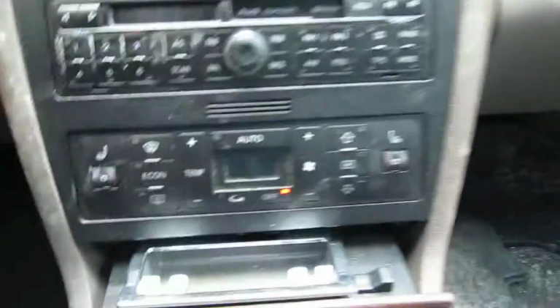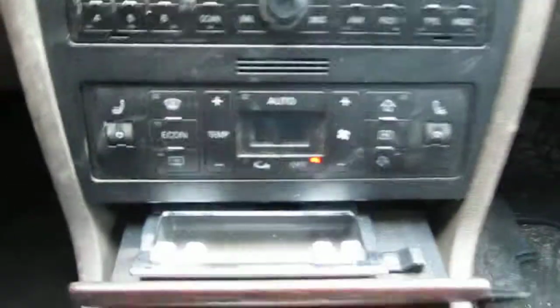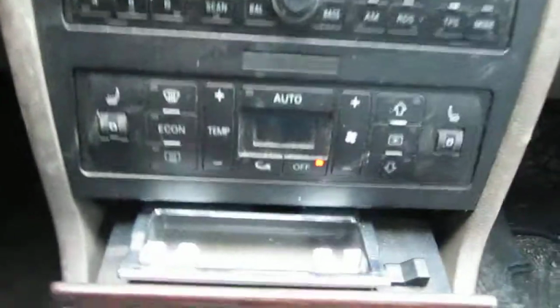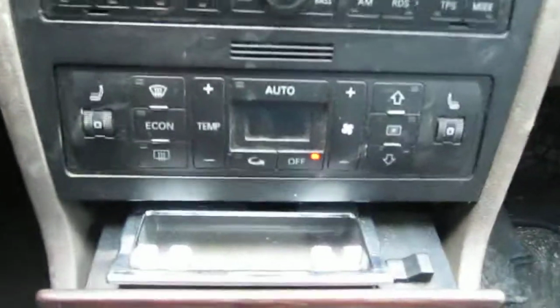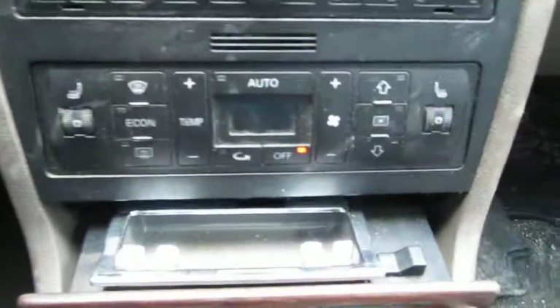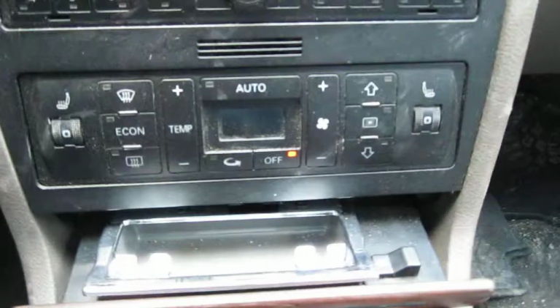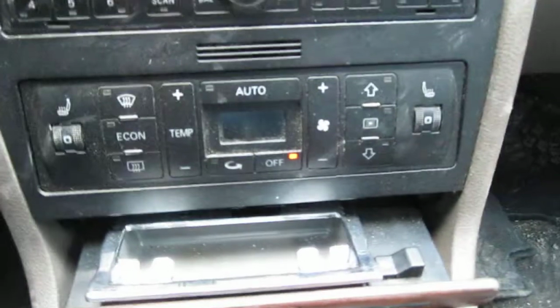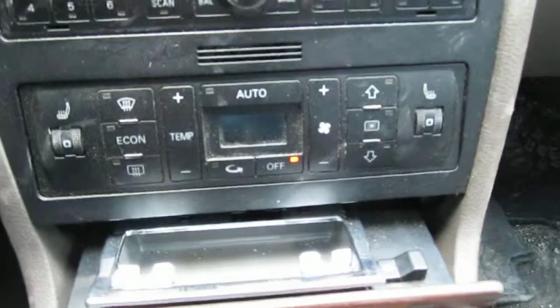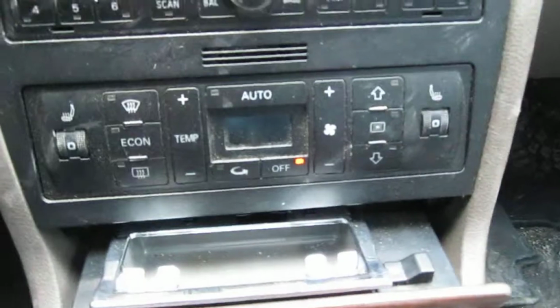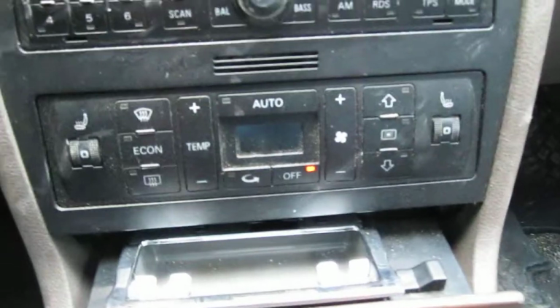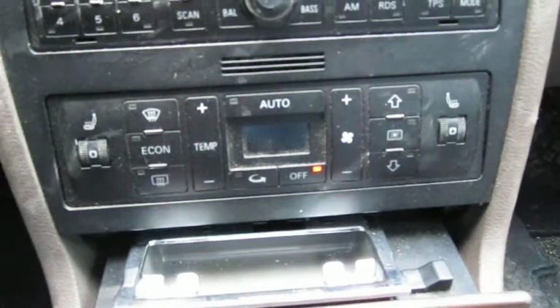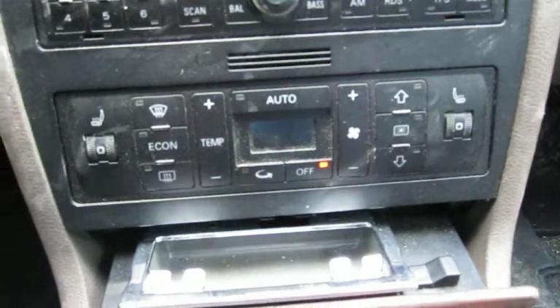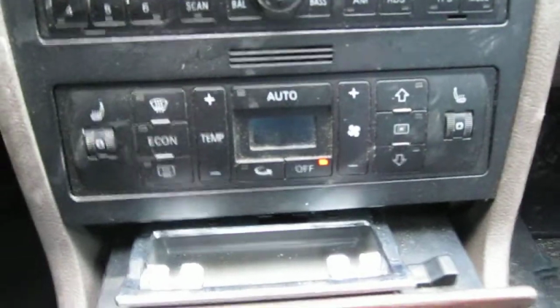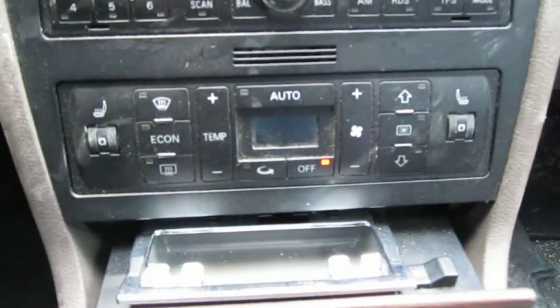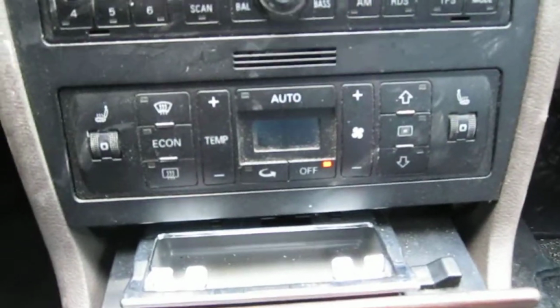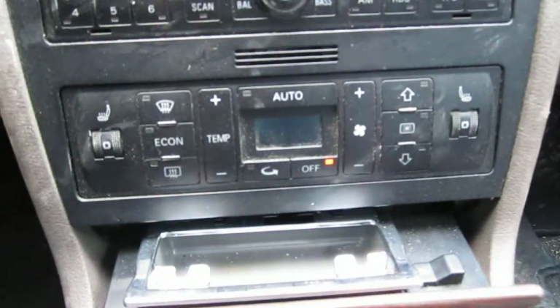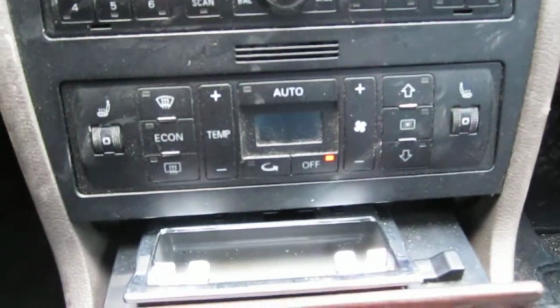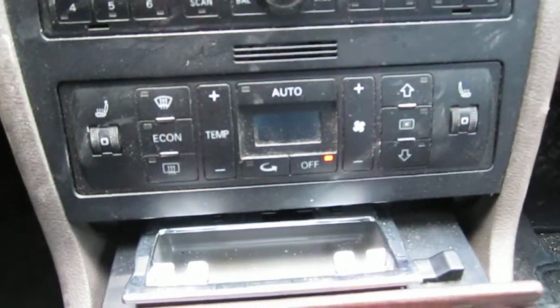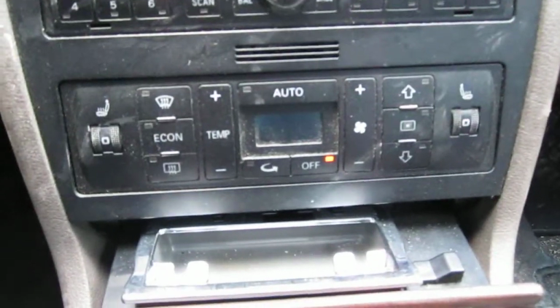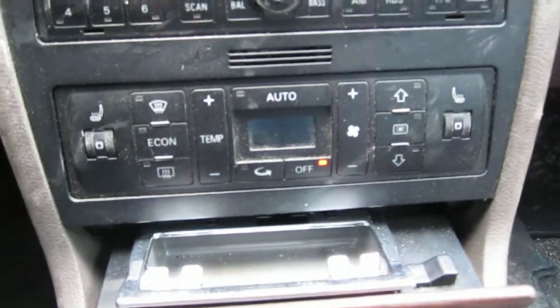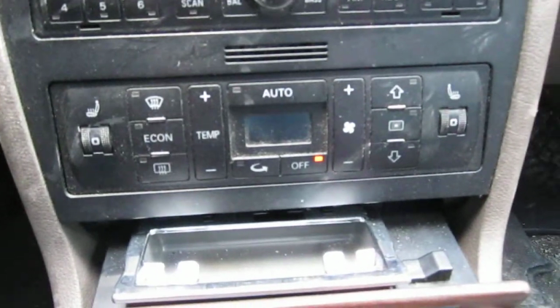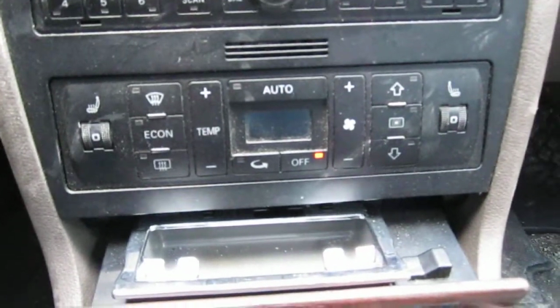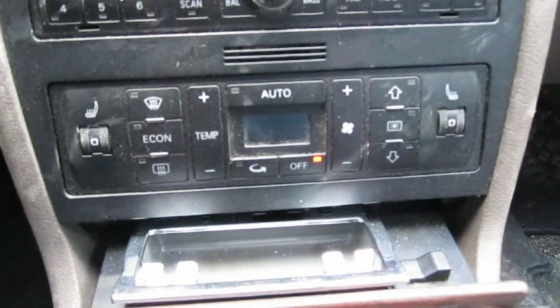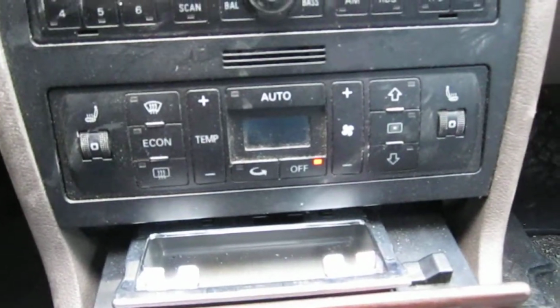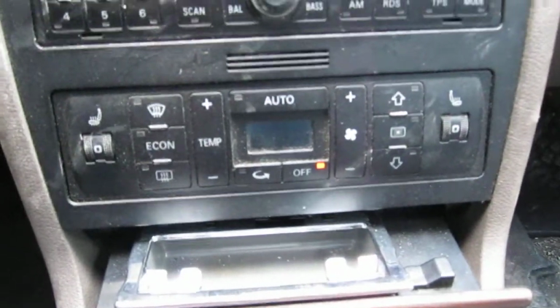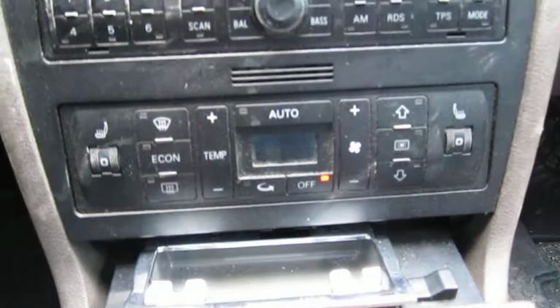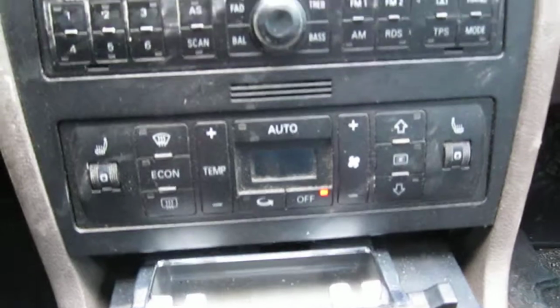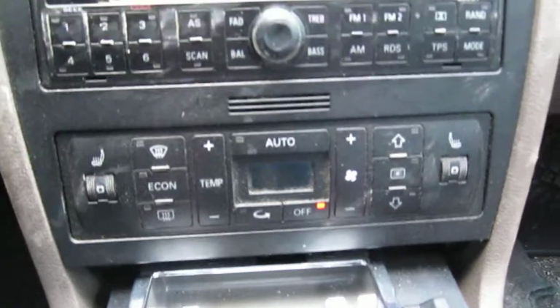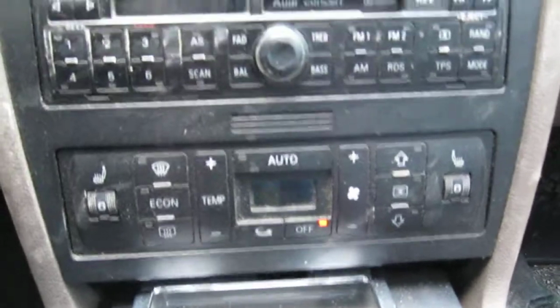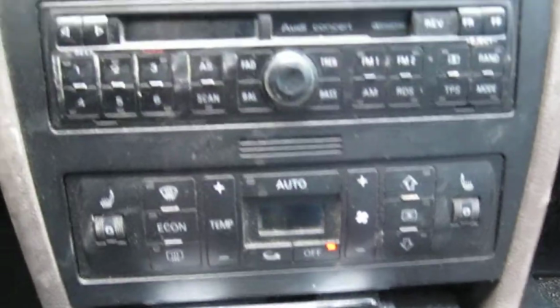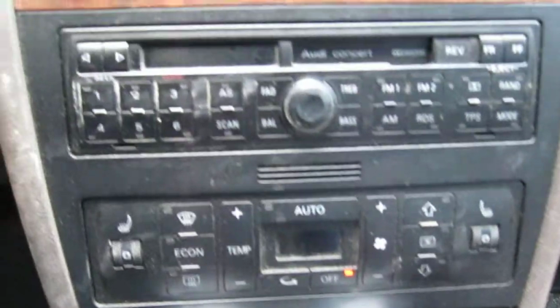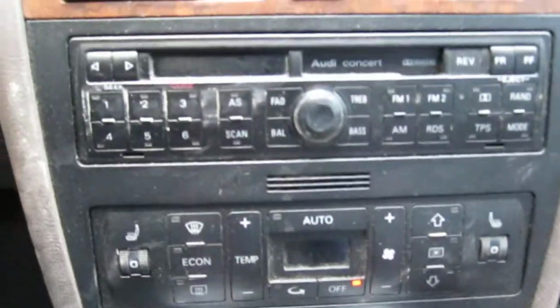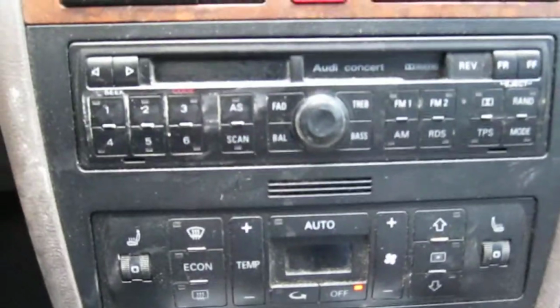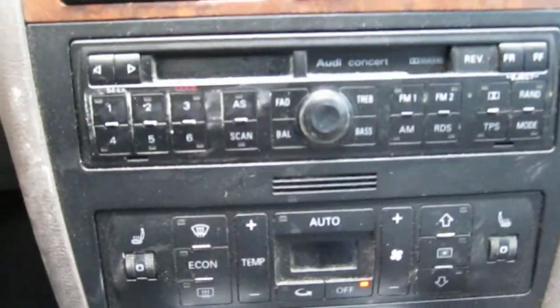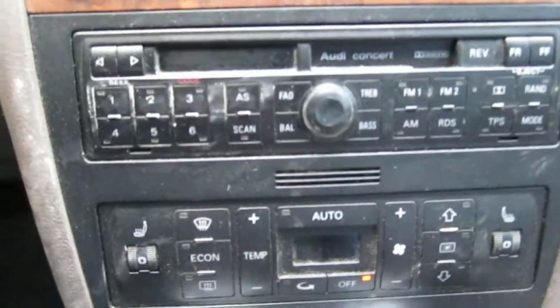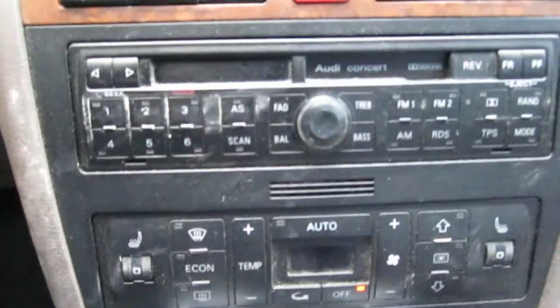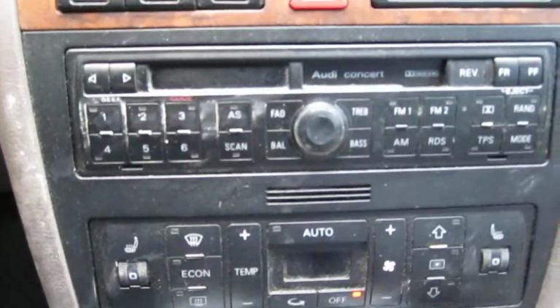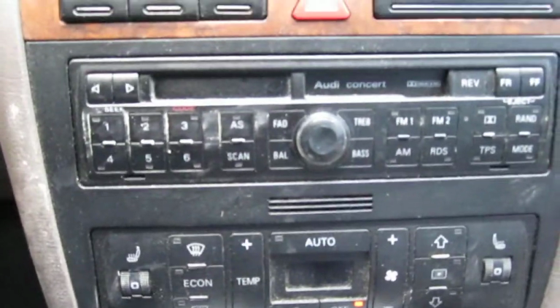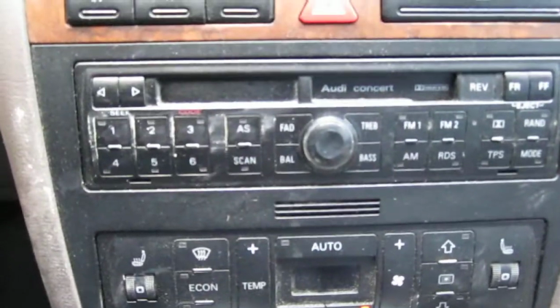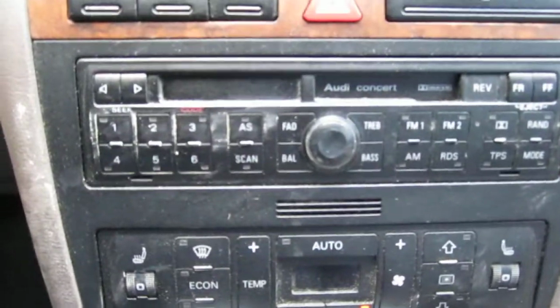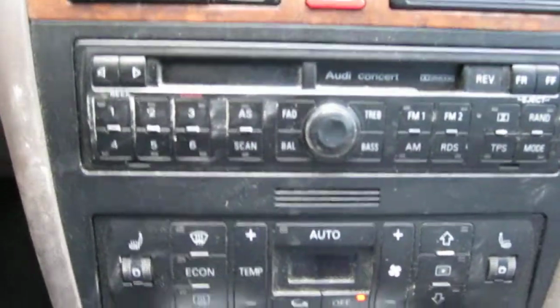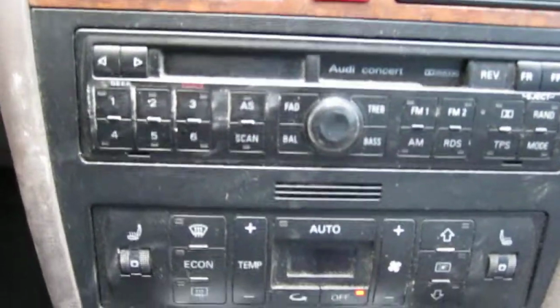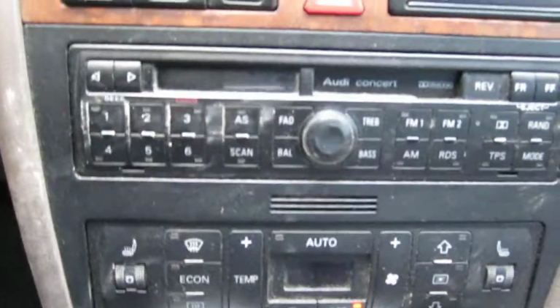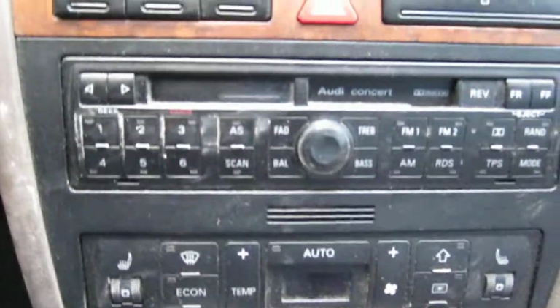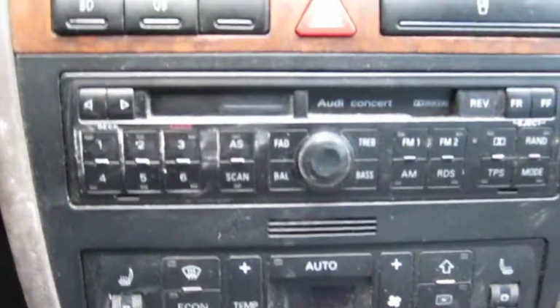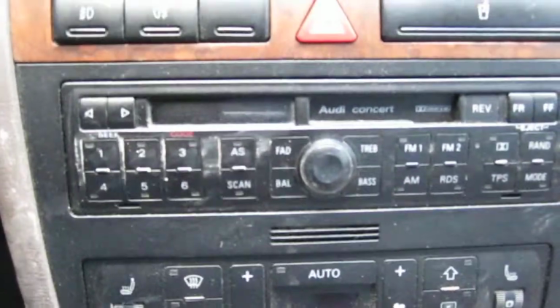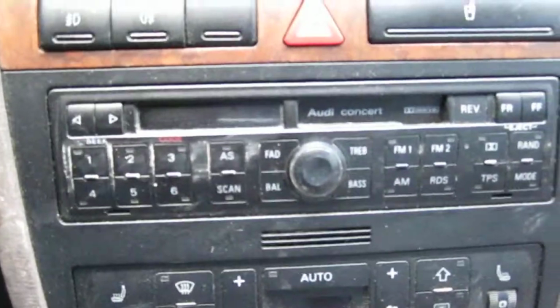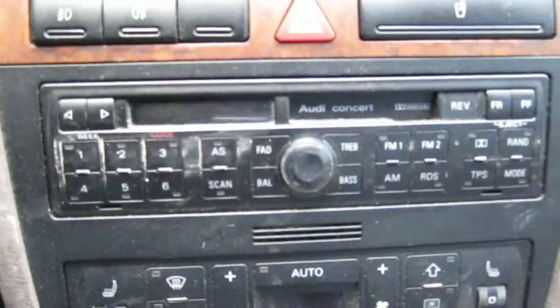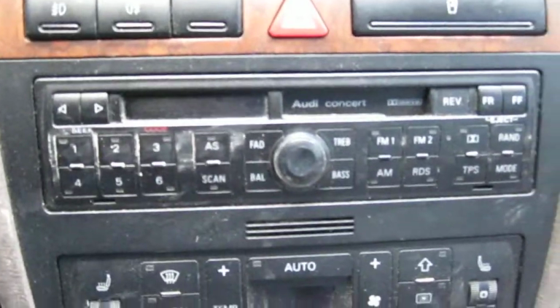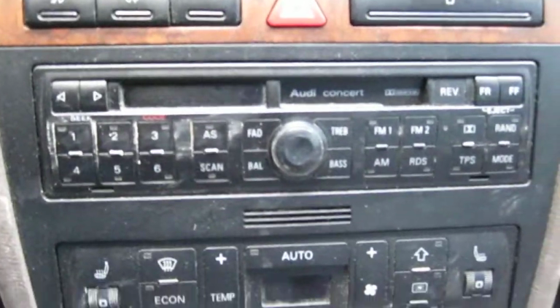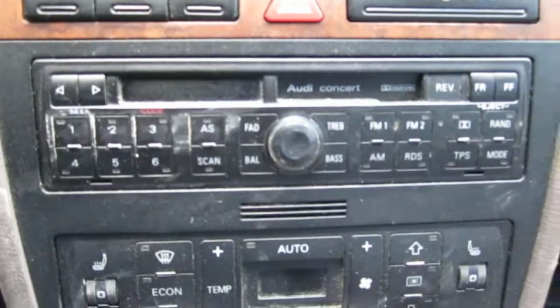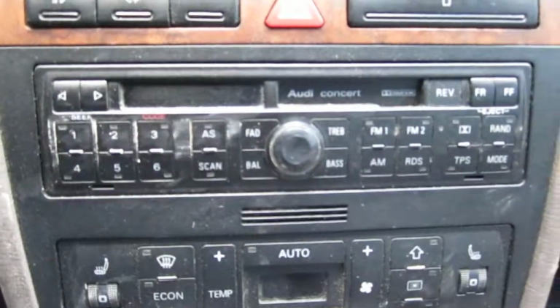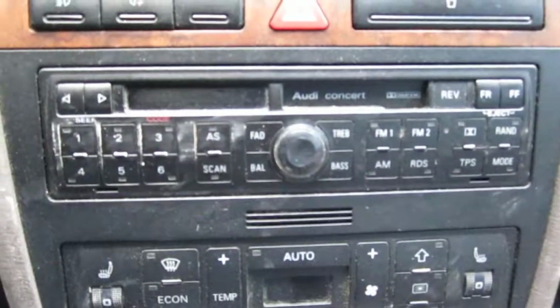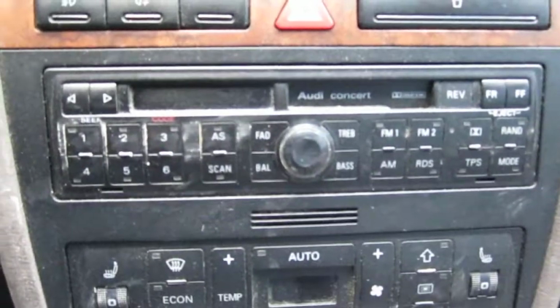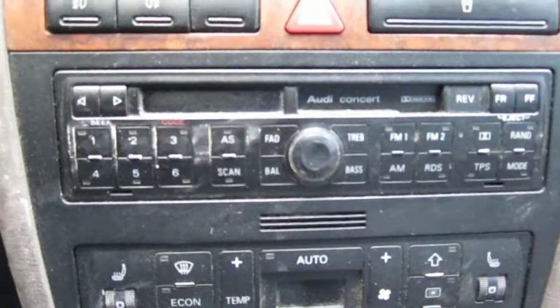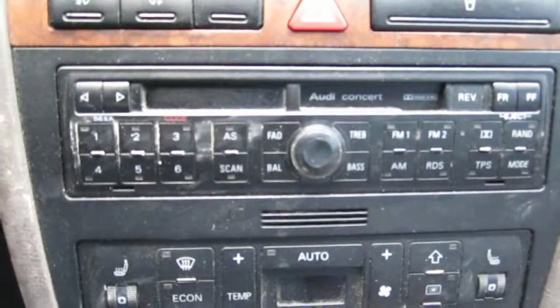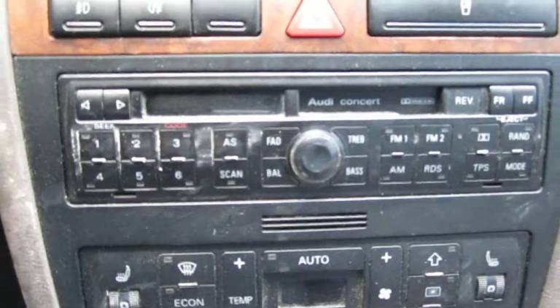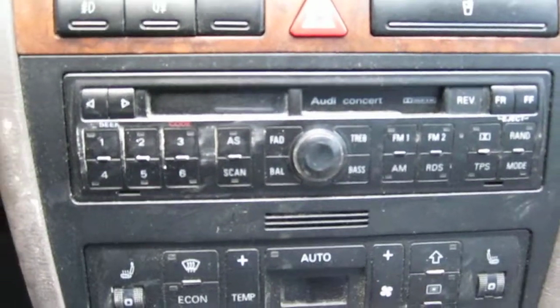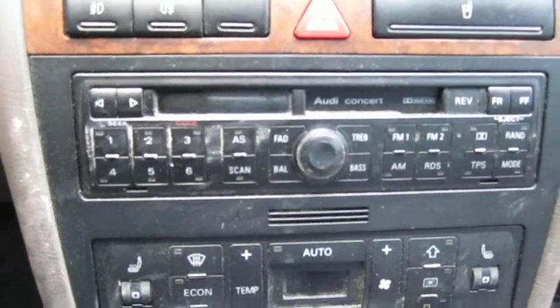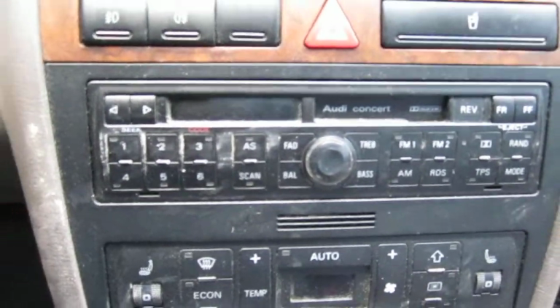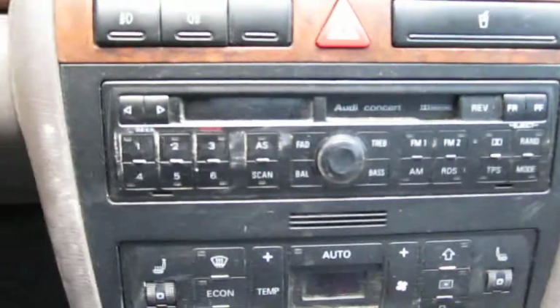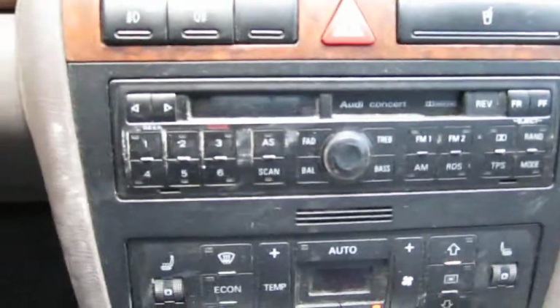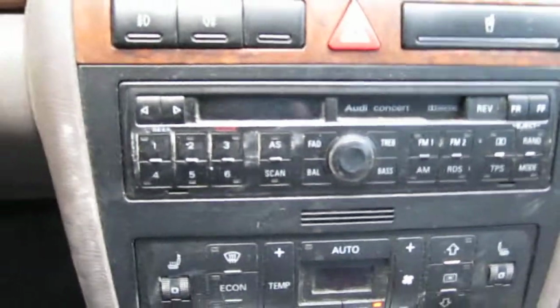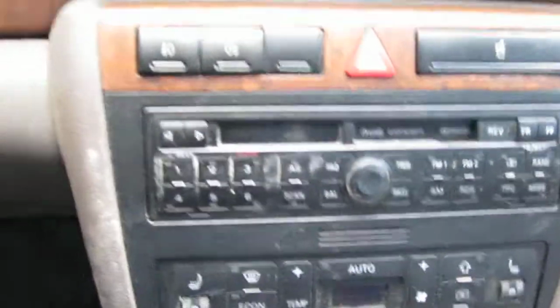It has automatic climate control with heated seats. It also has a factory AM/FM and cassette player with the concert radio option.